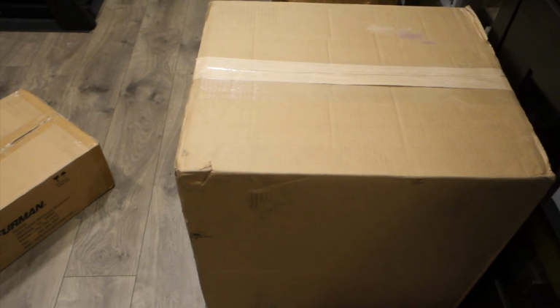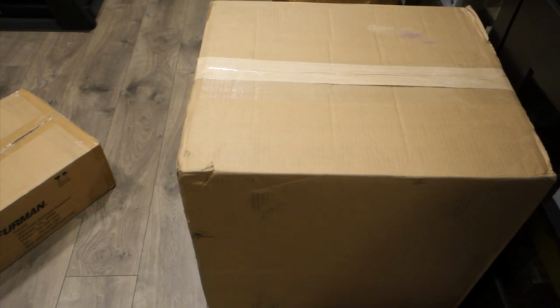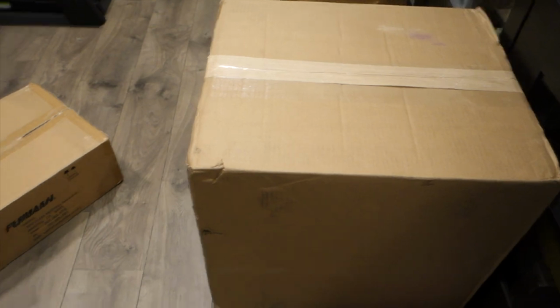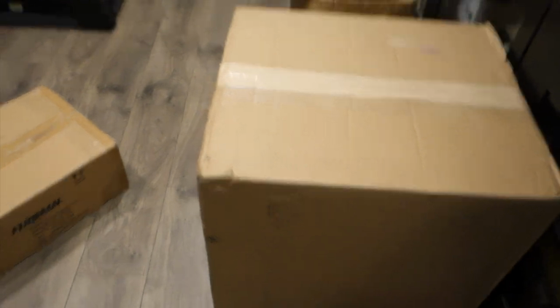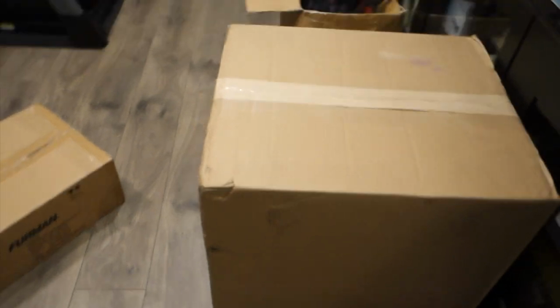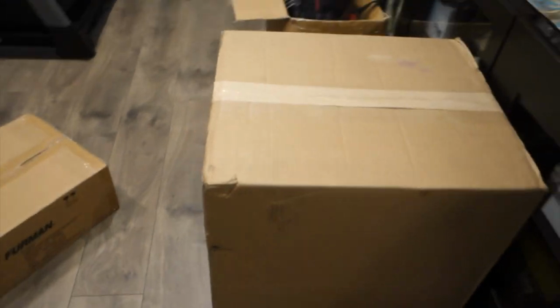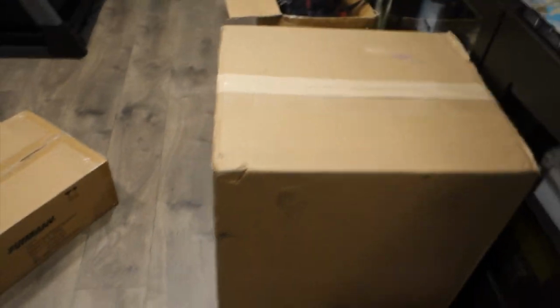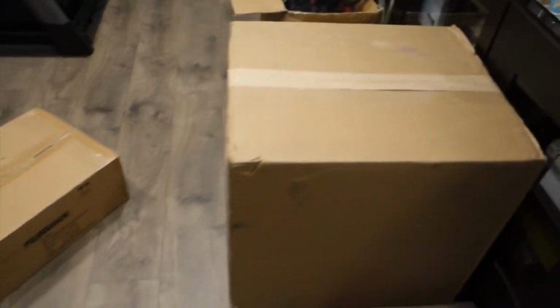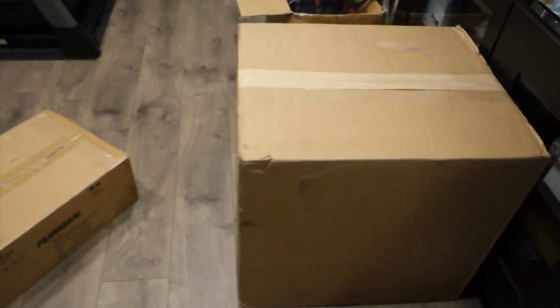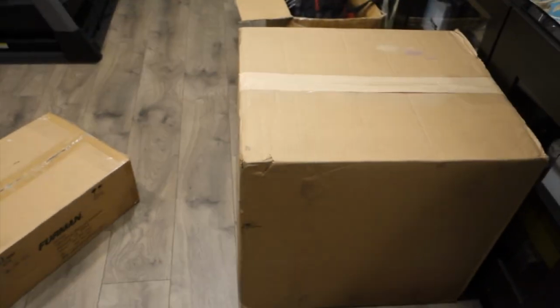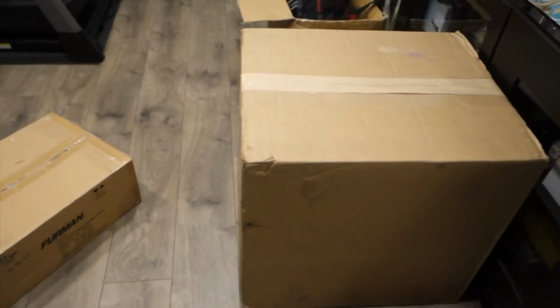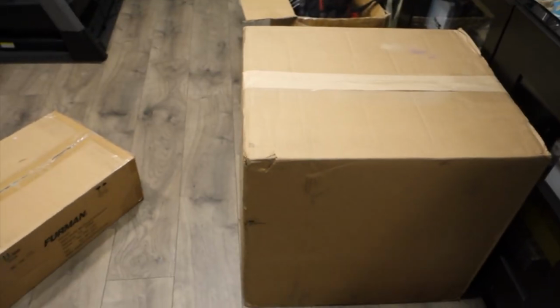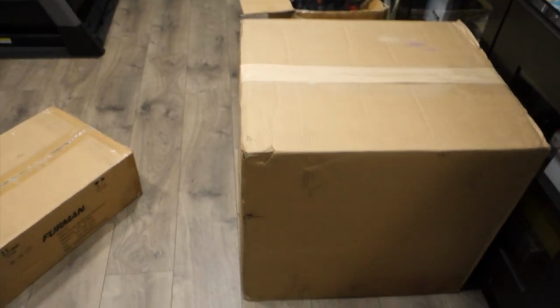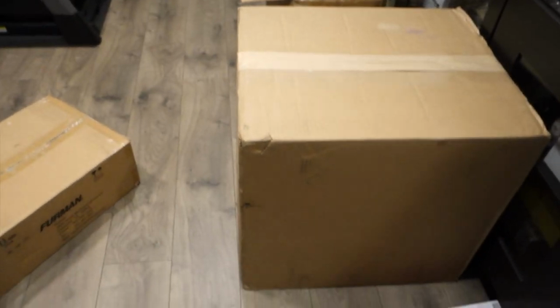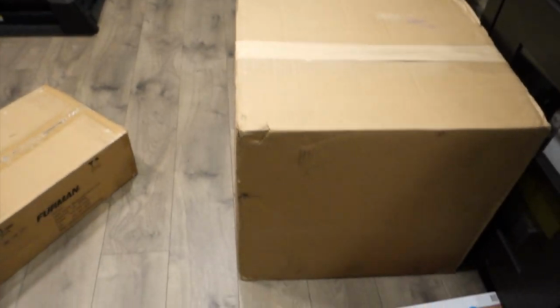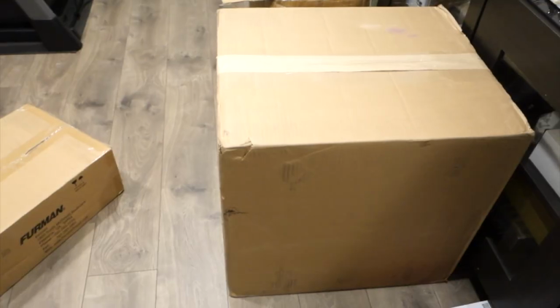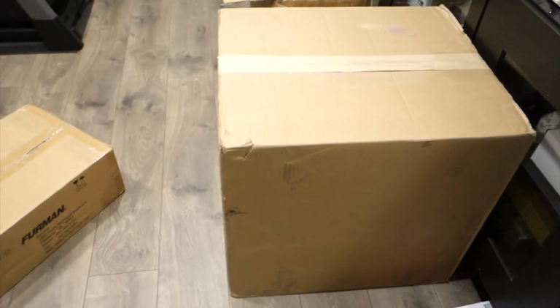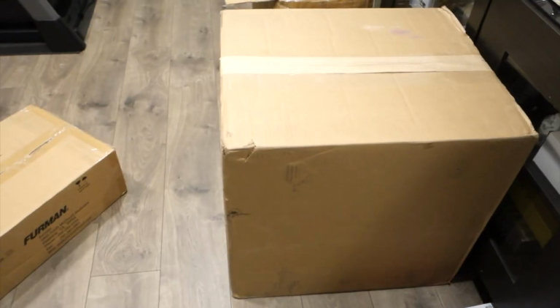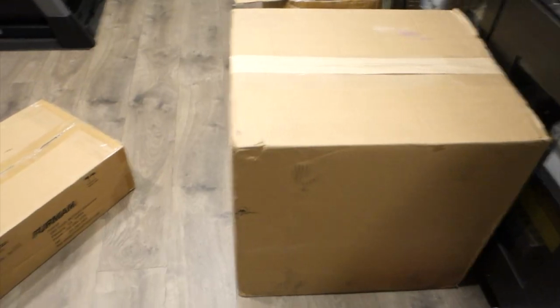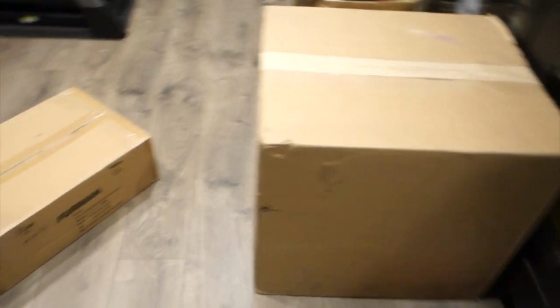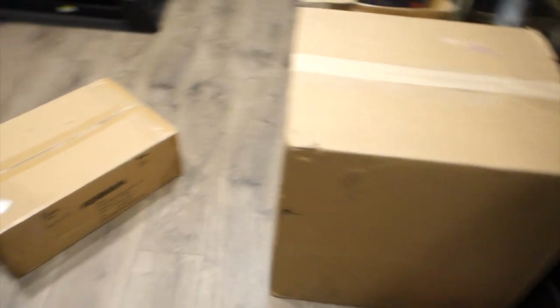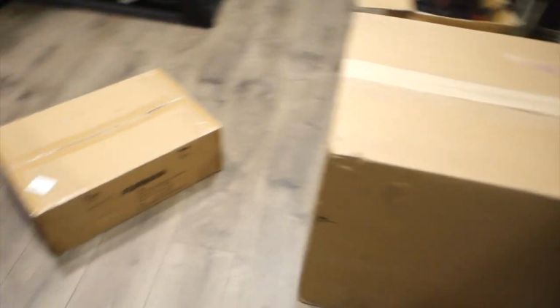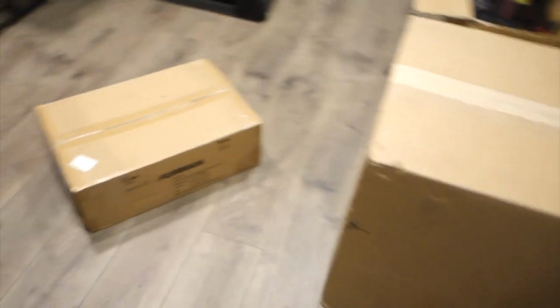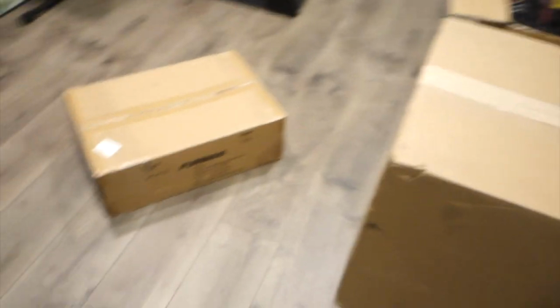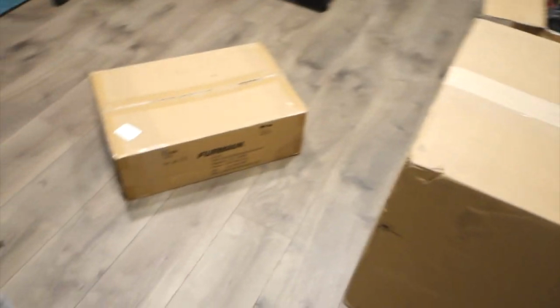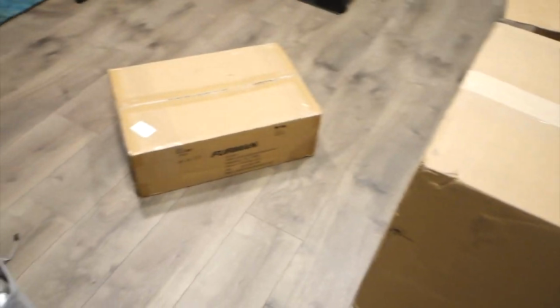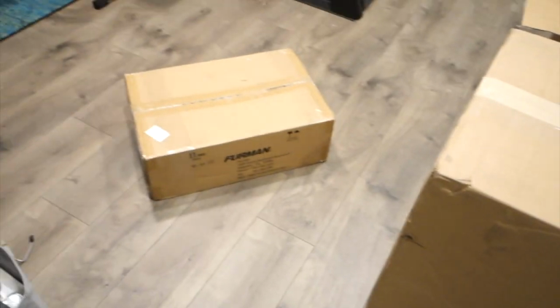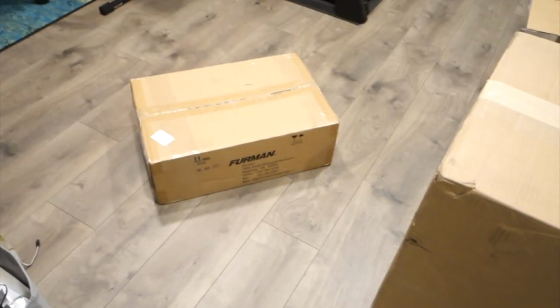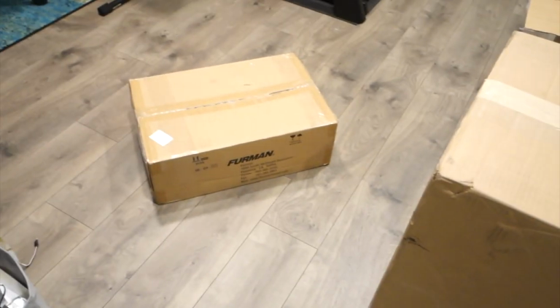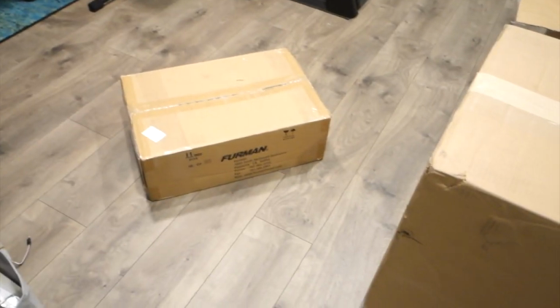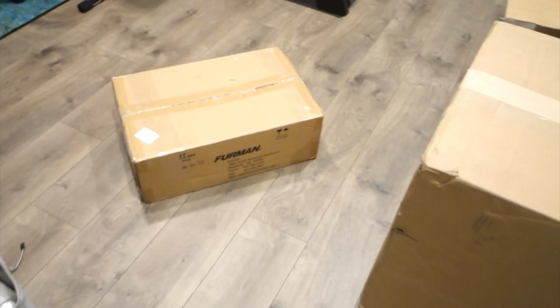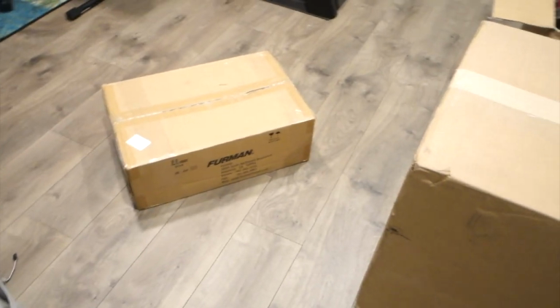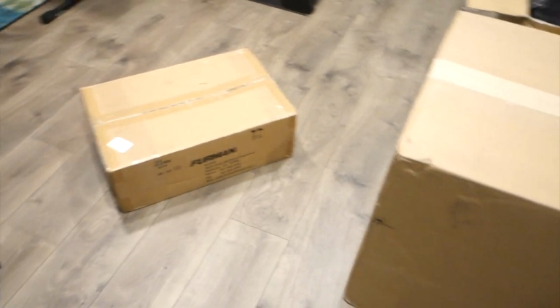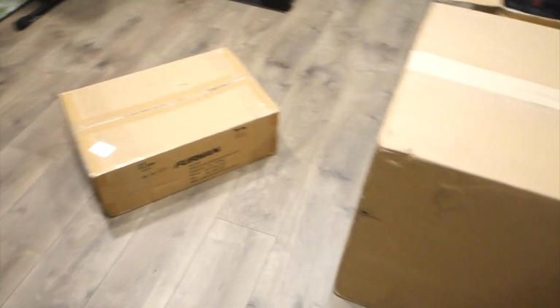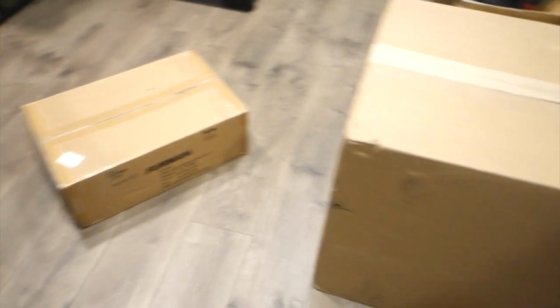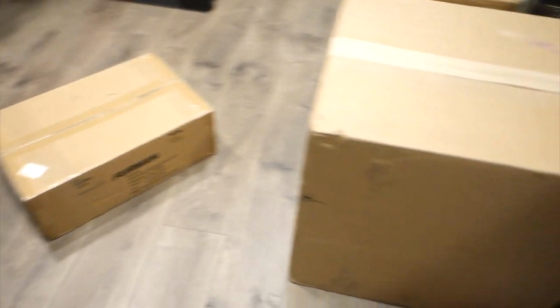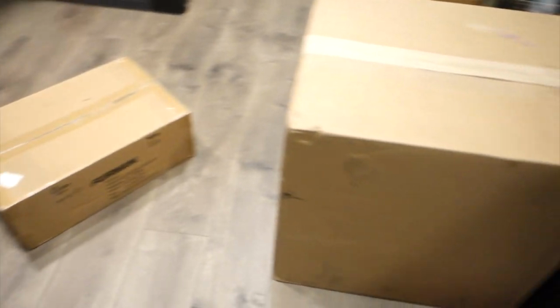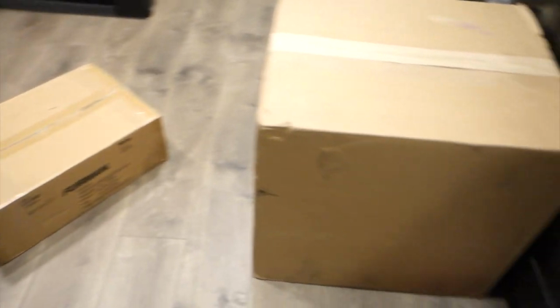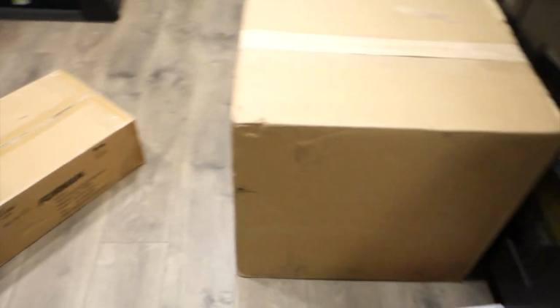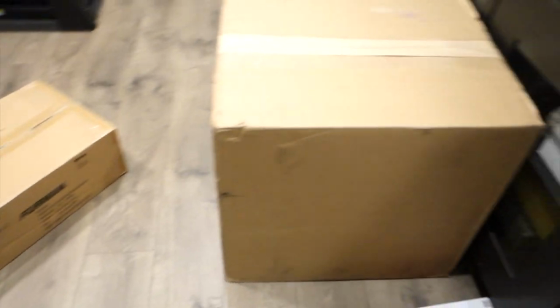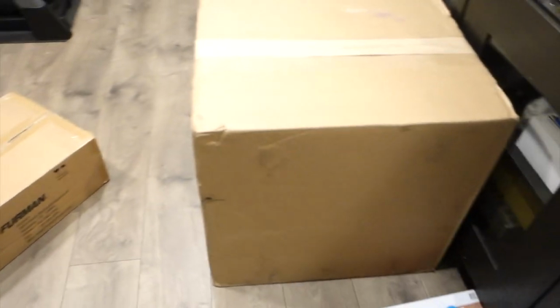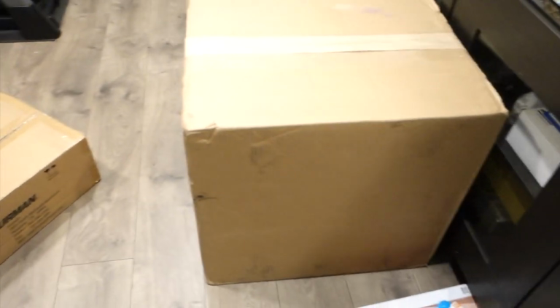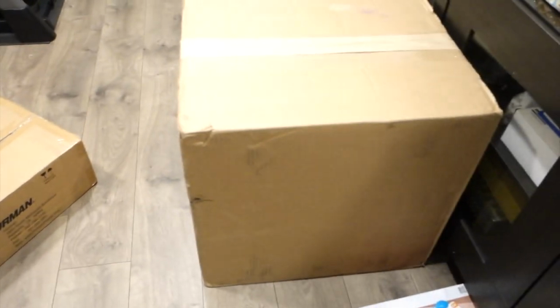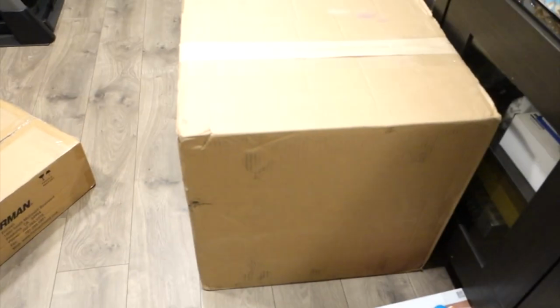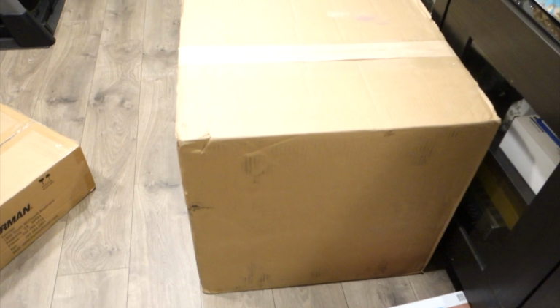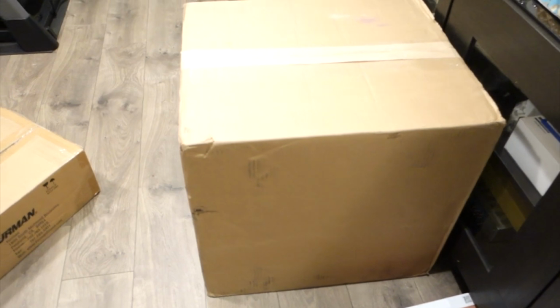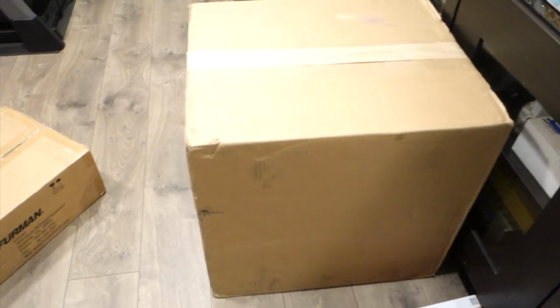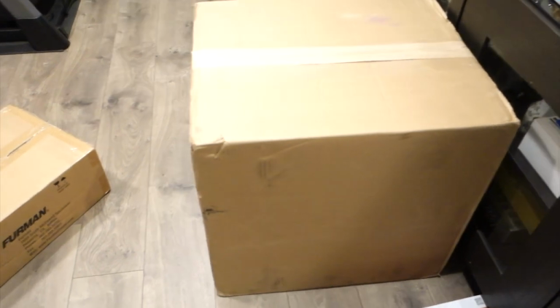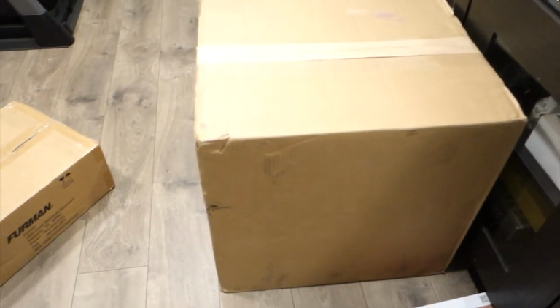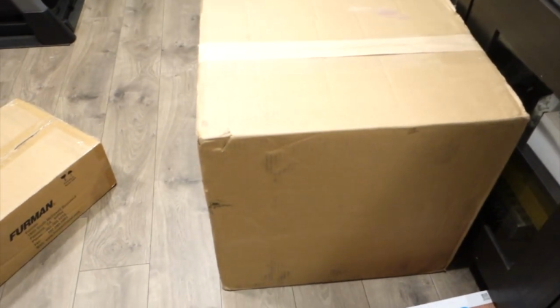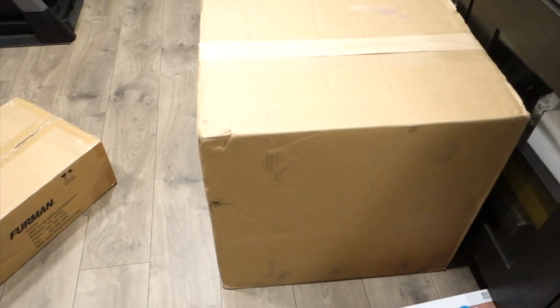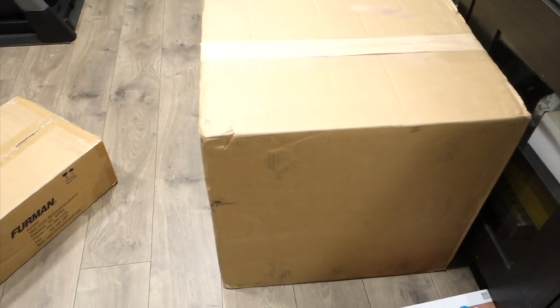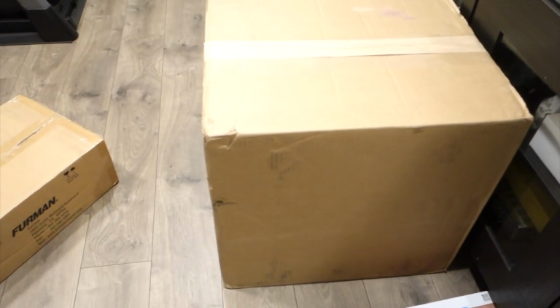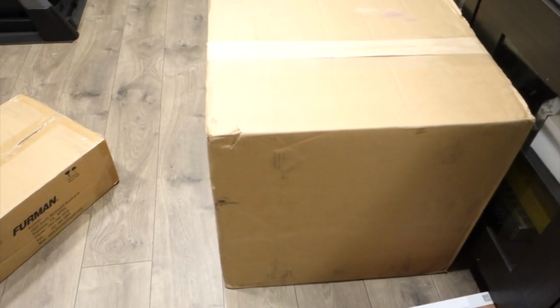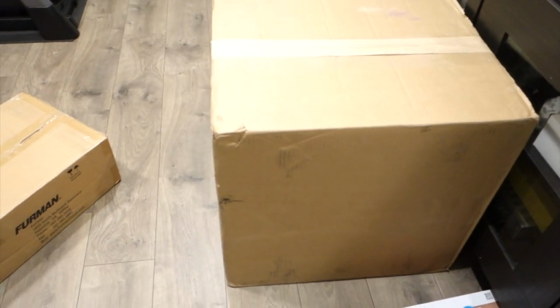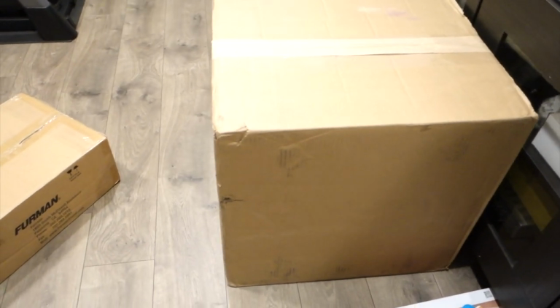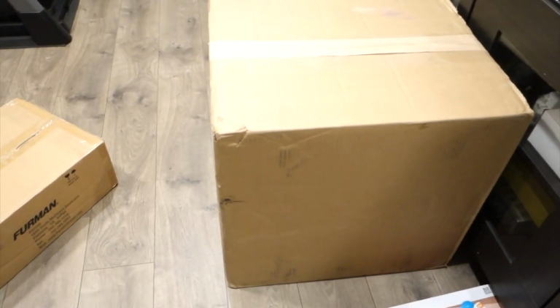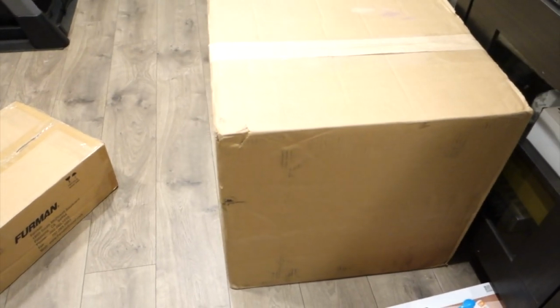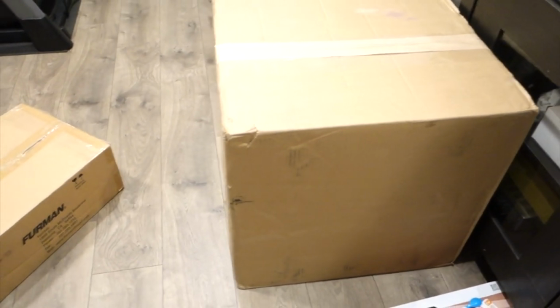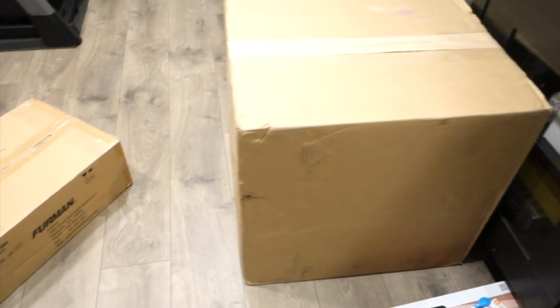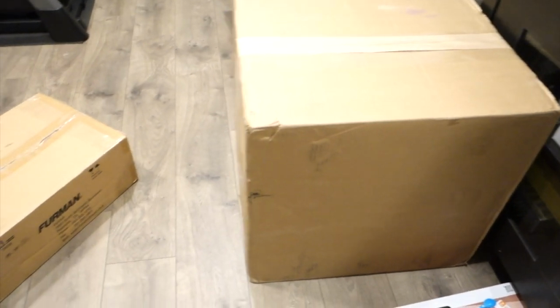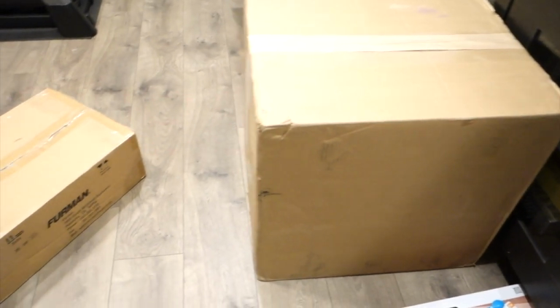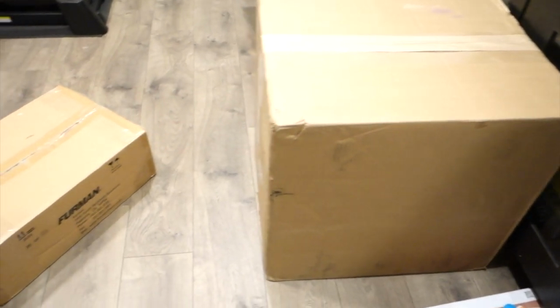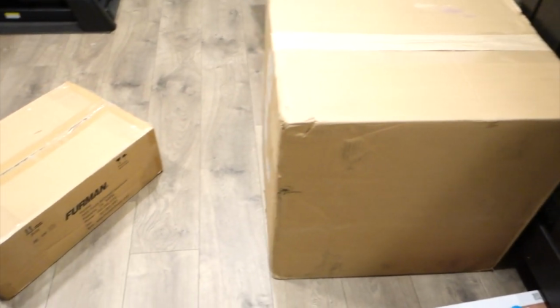Greetings everyone, this is Dose with Dose Review Ren and I want to unbox the M8XAR15 by Furman.